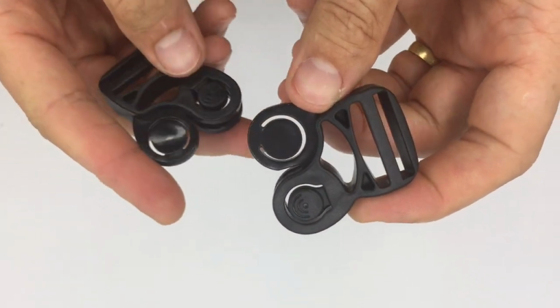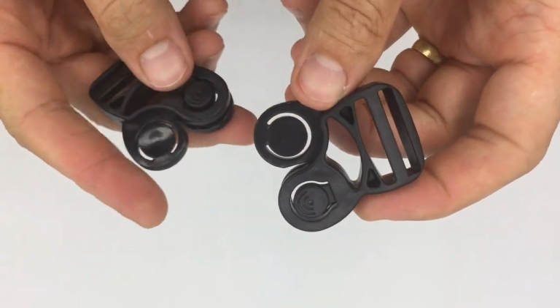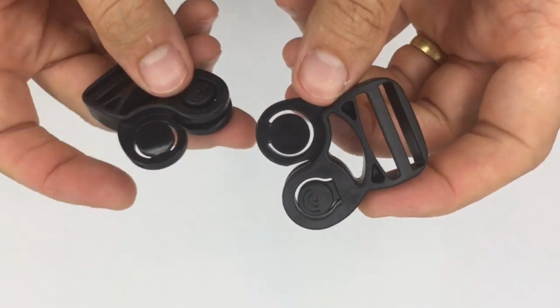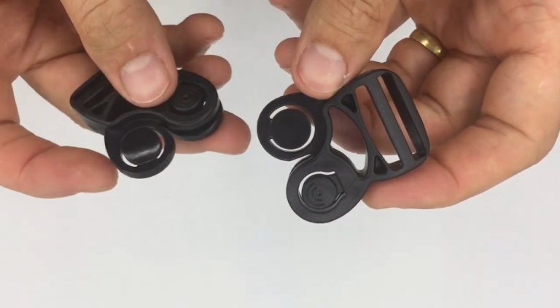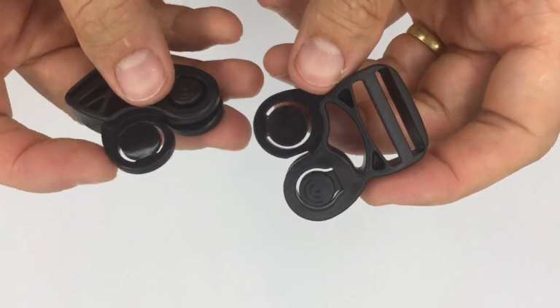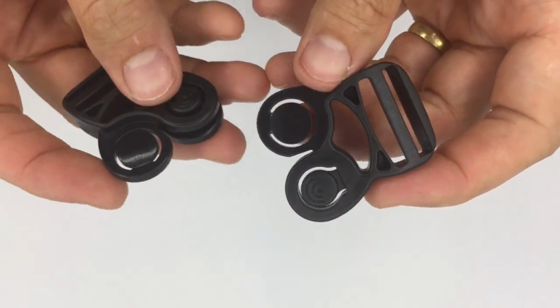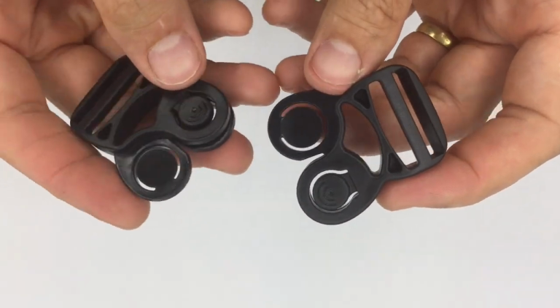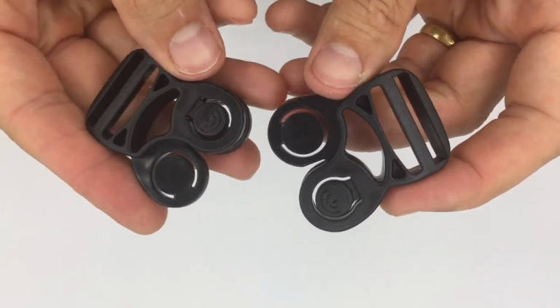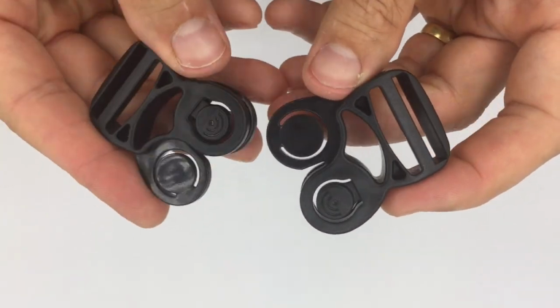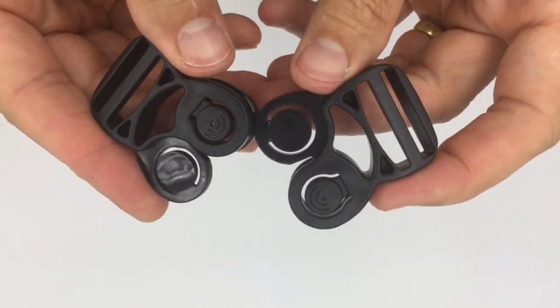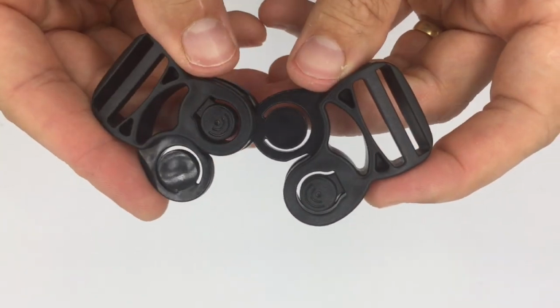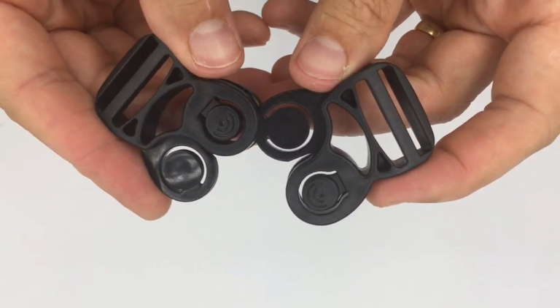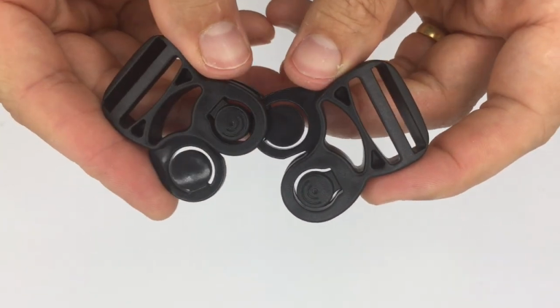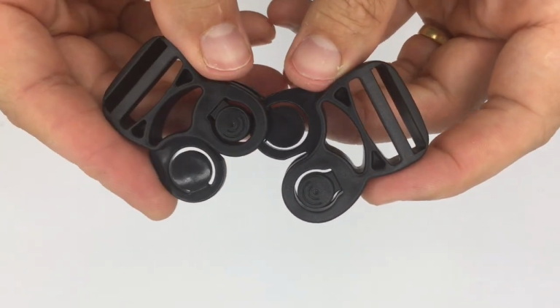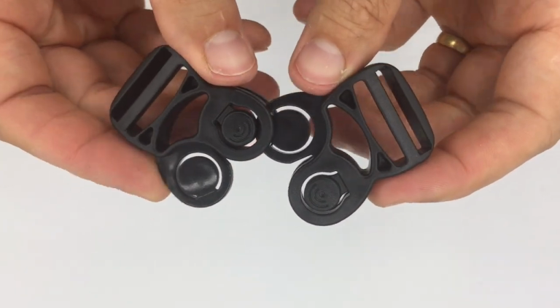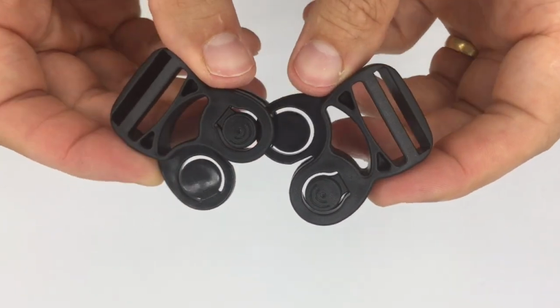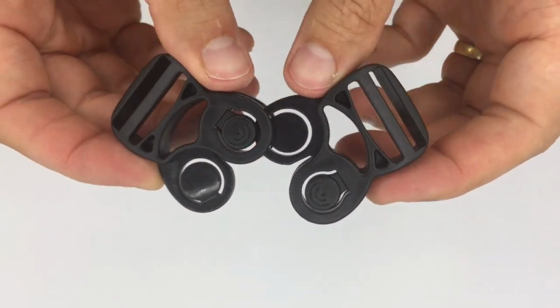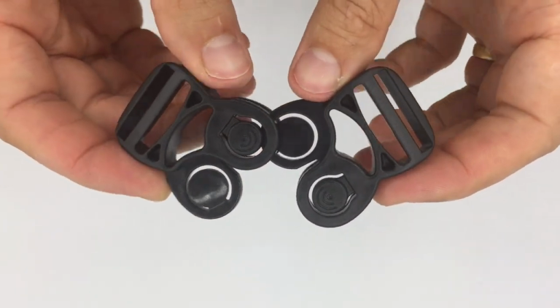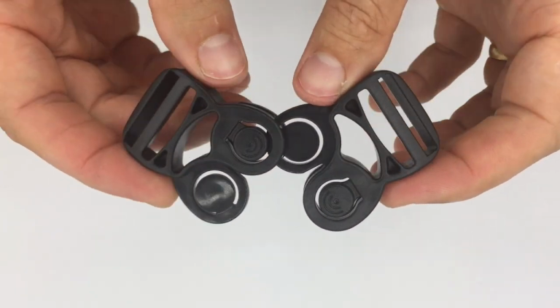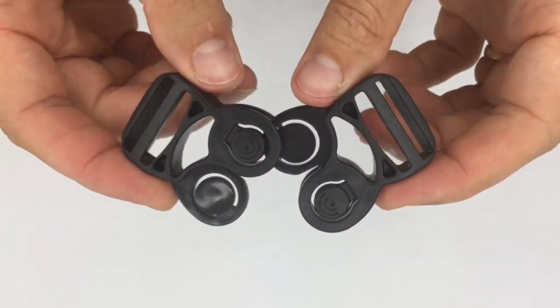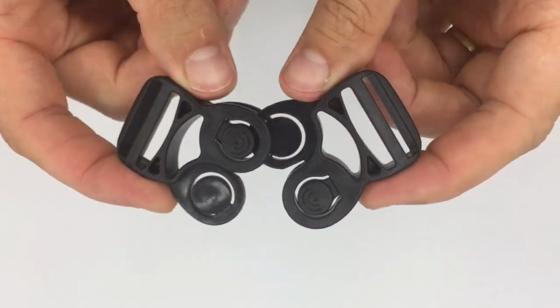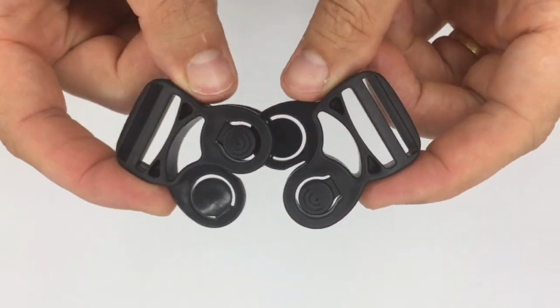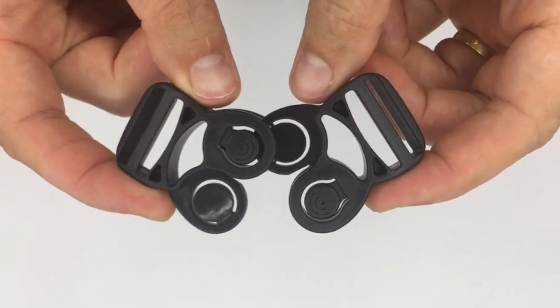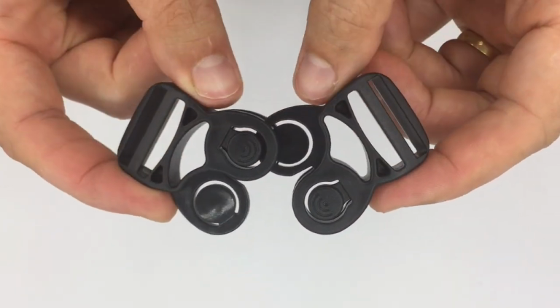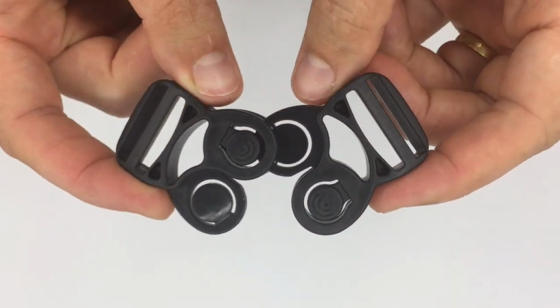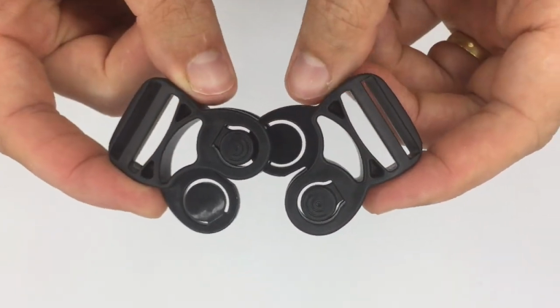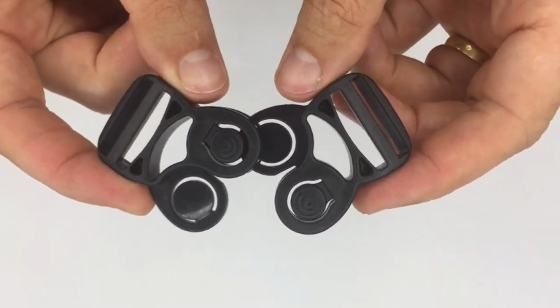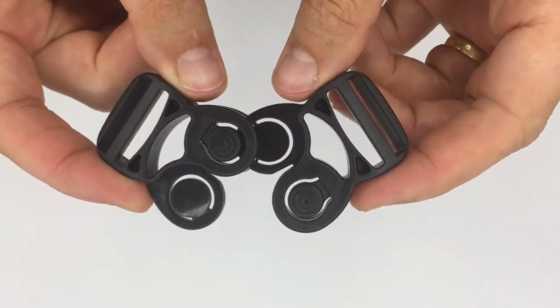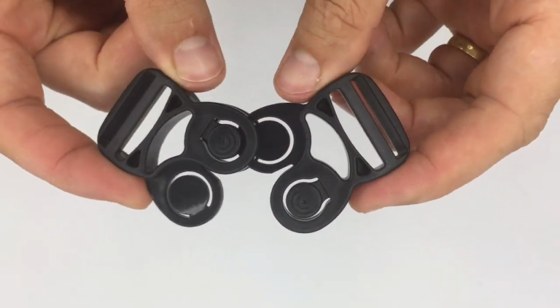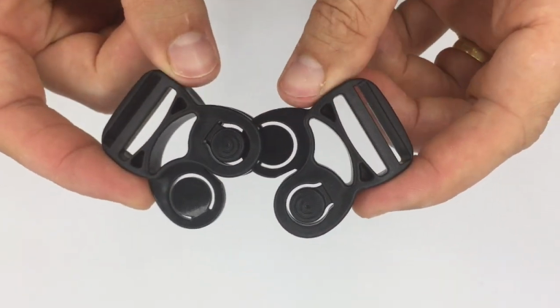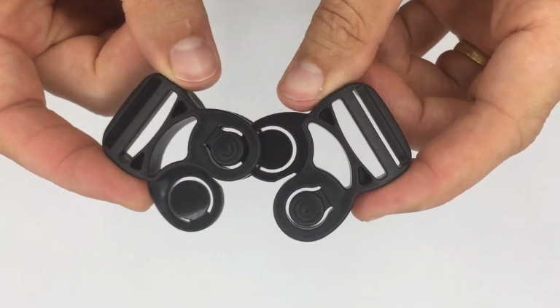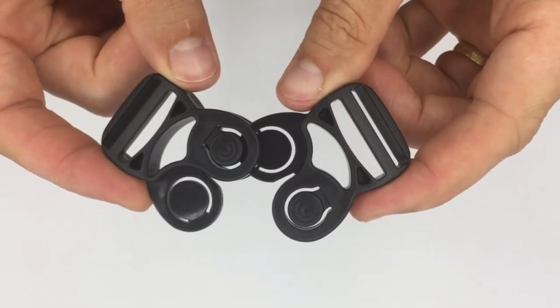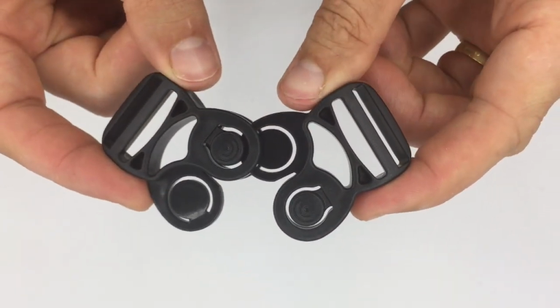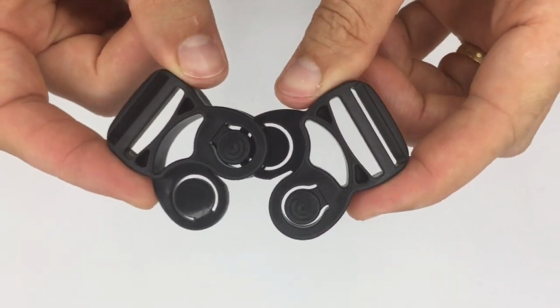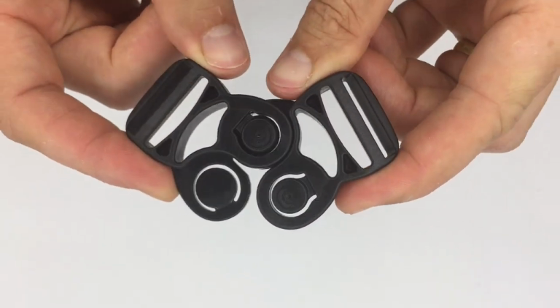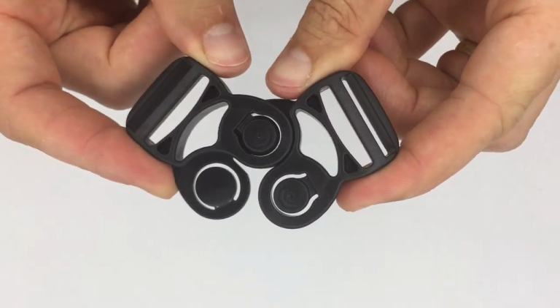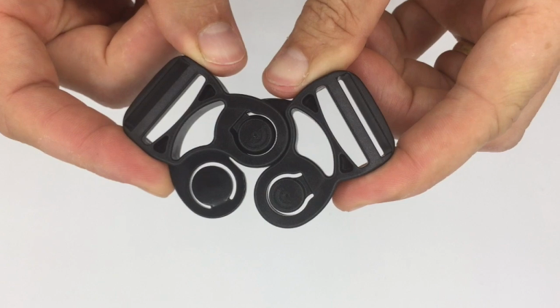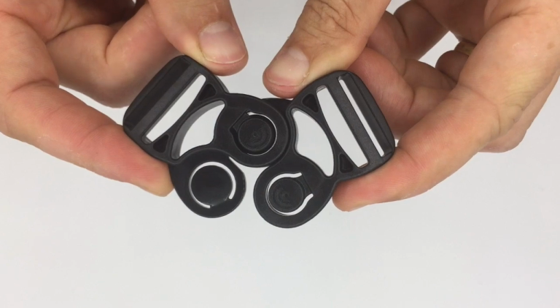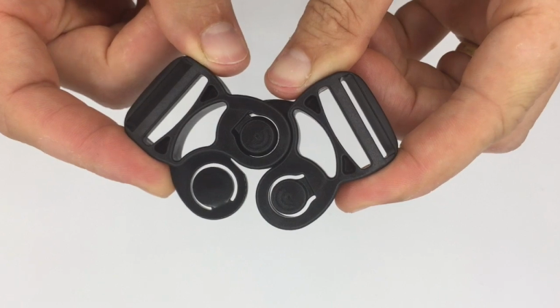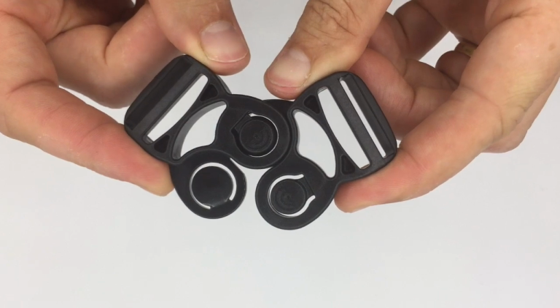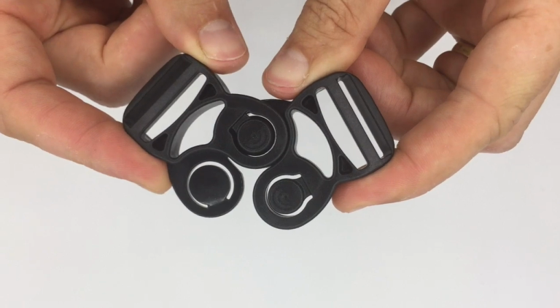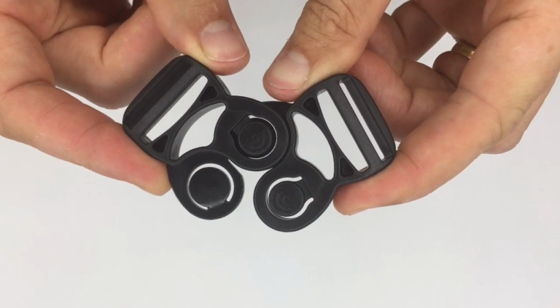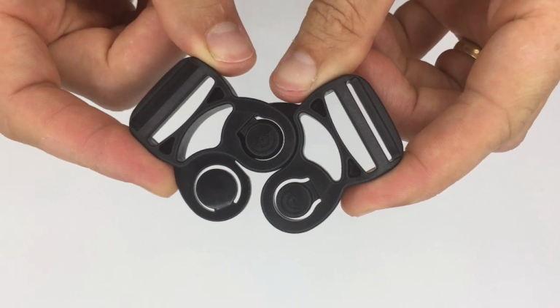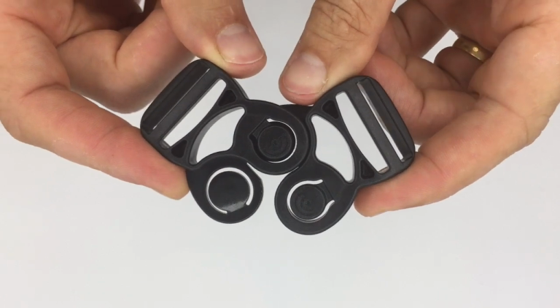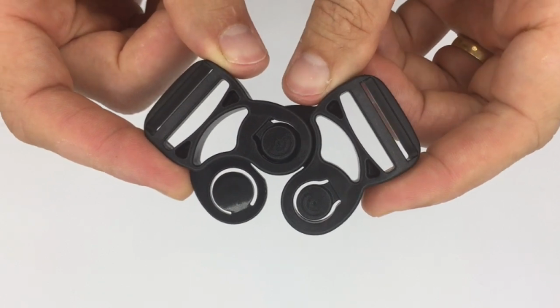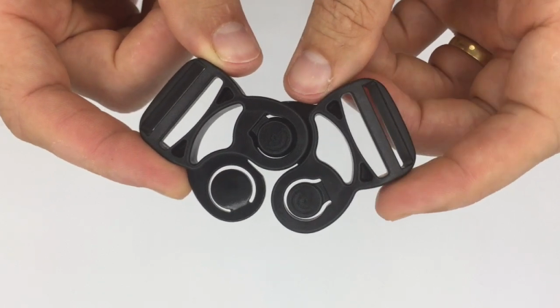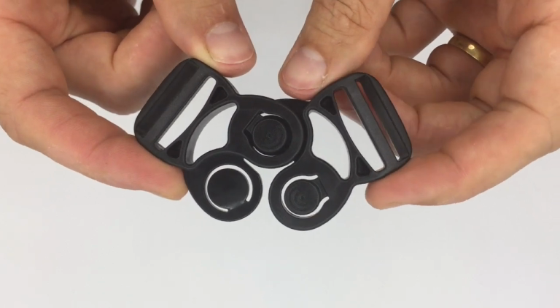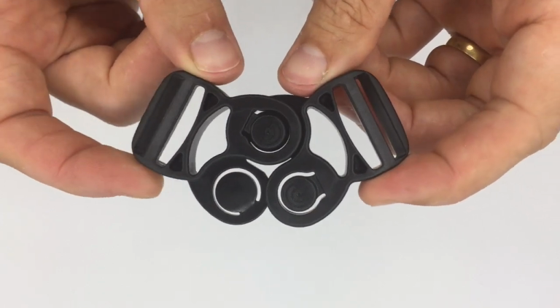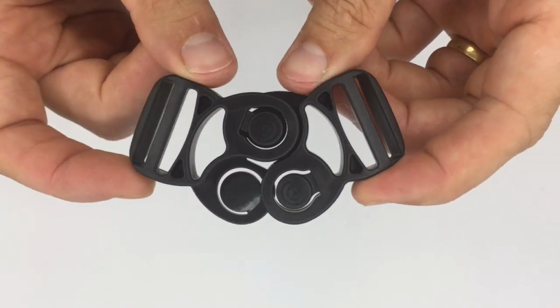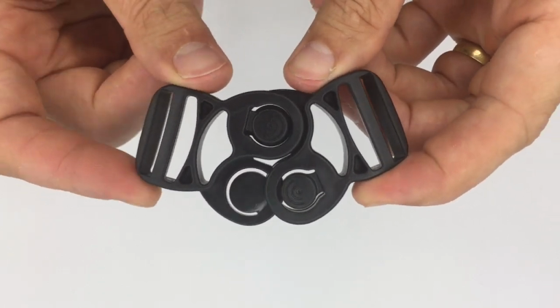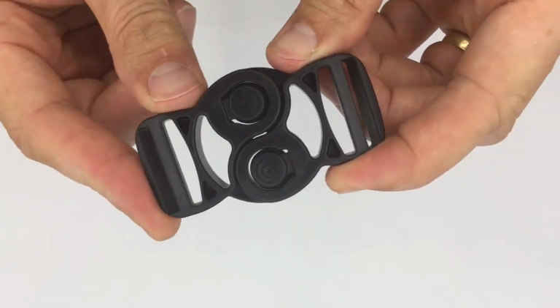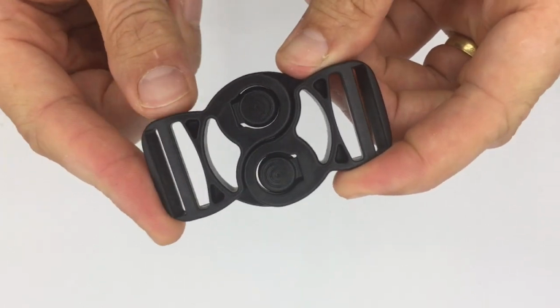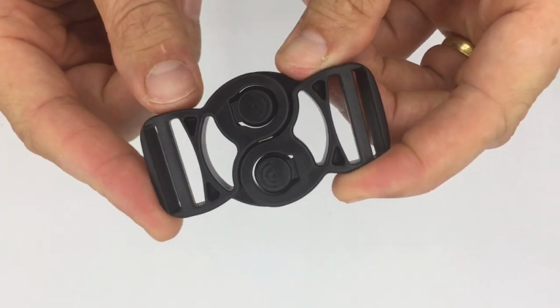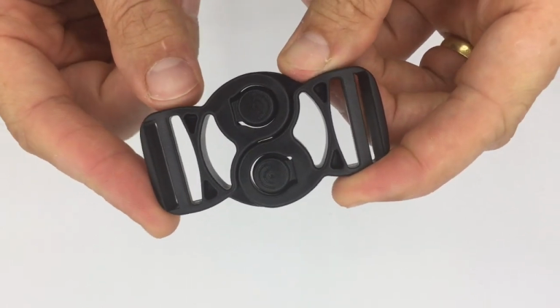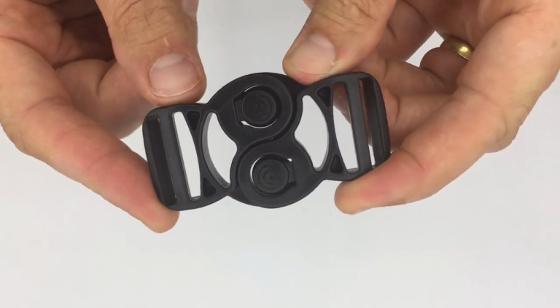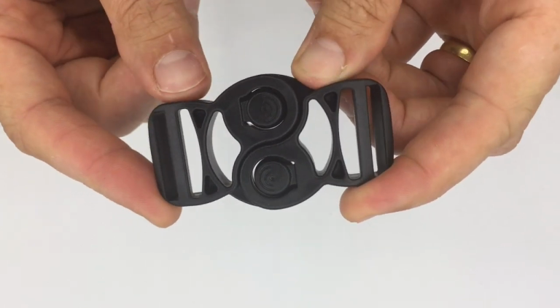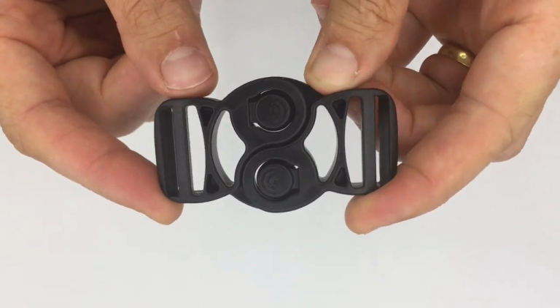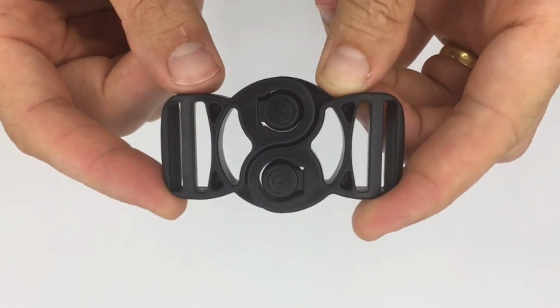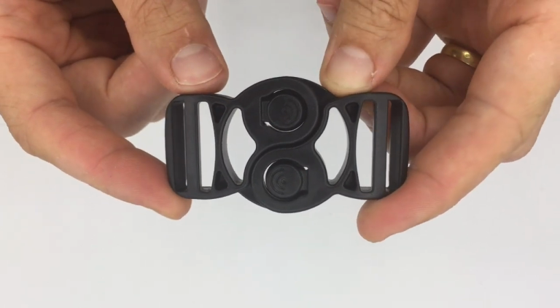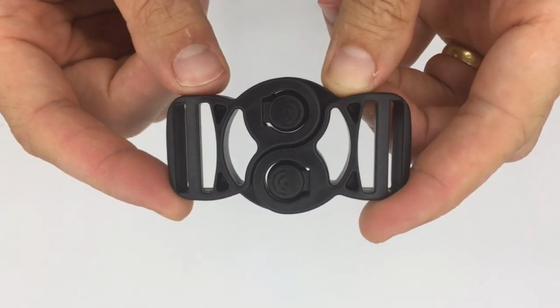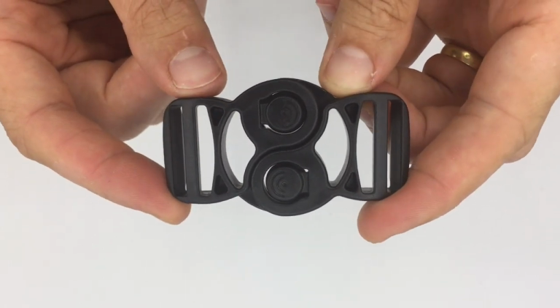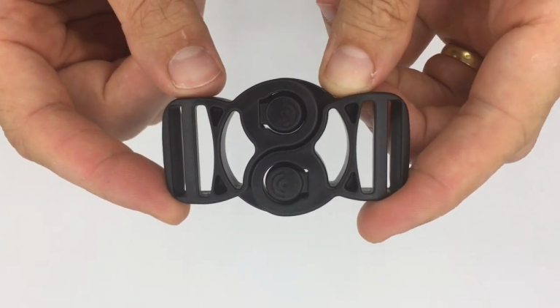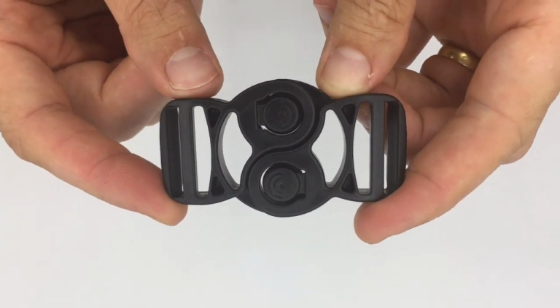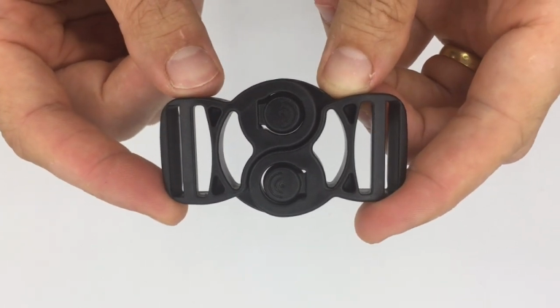To assemble the buckle it's very simple — you just need to slide them together to hear the first click and then the second click.